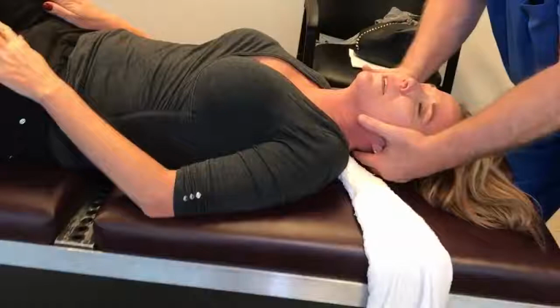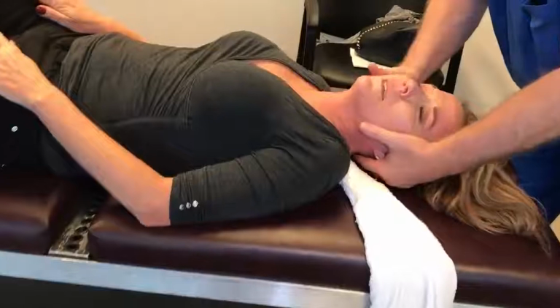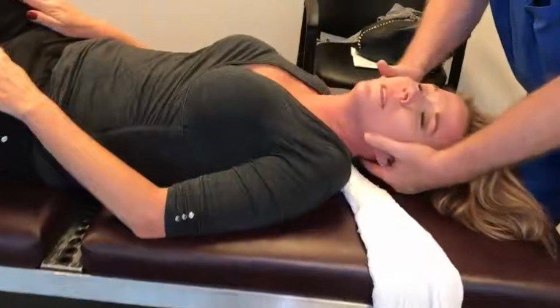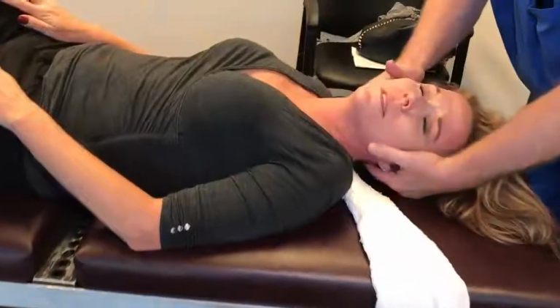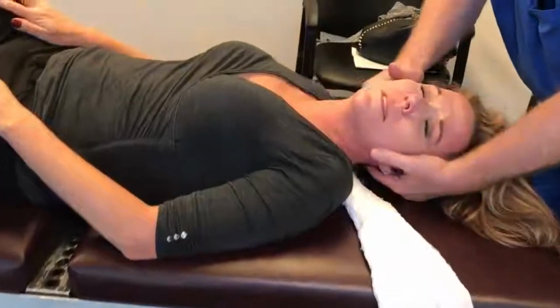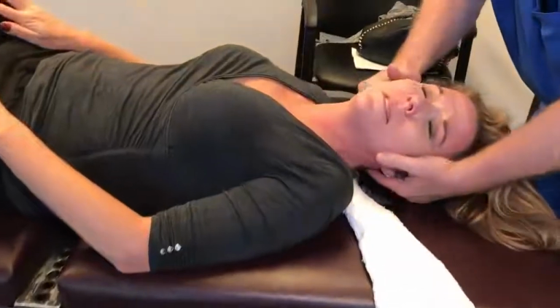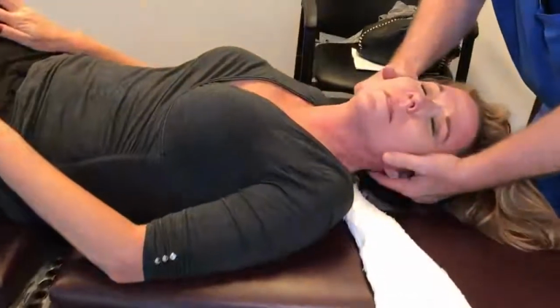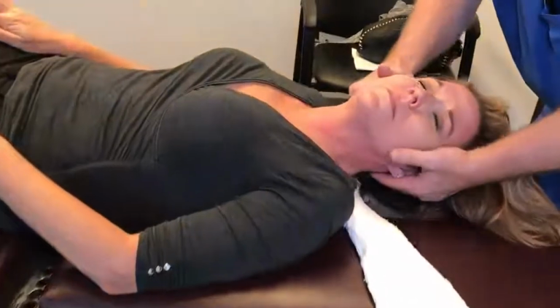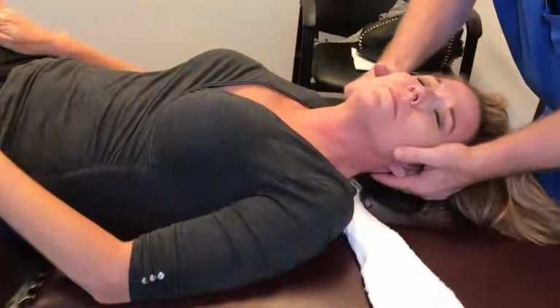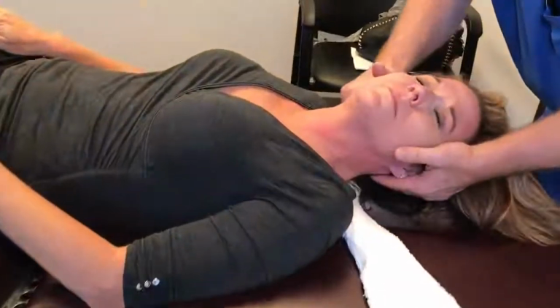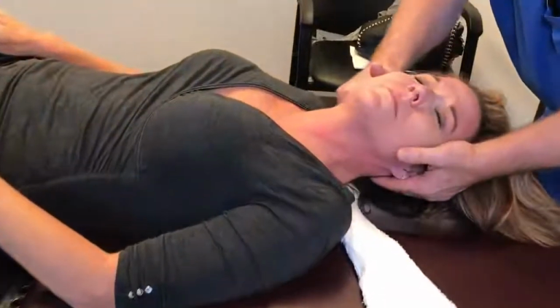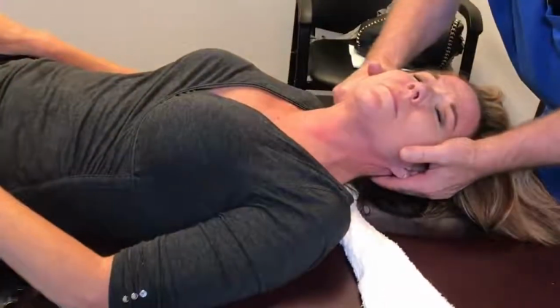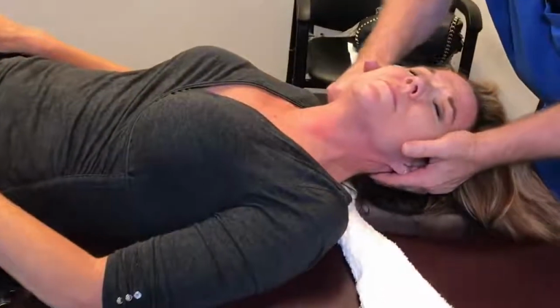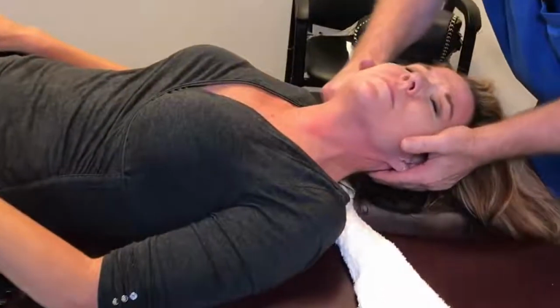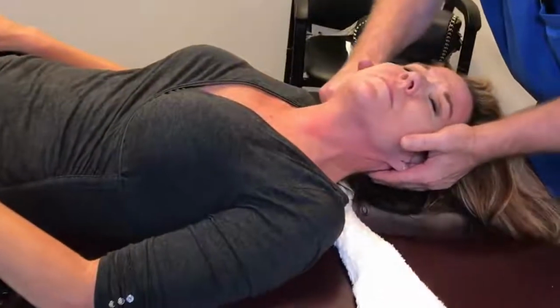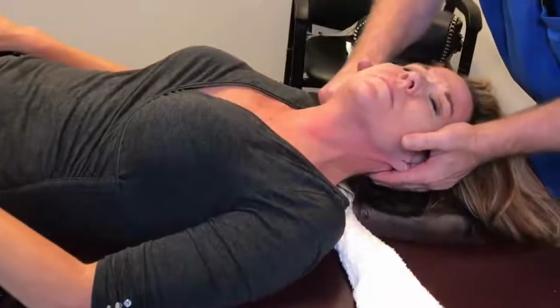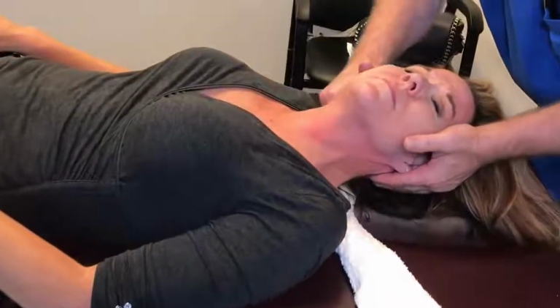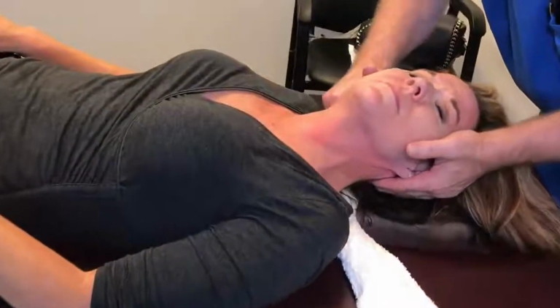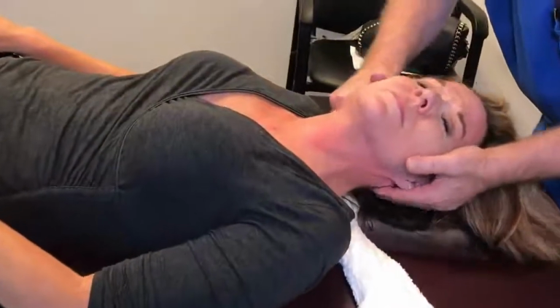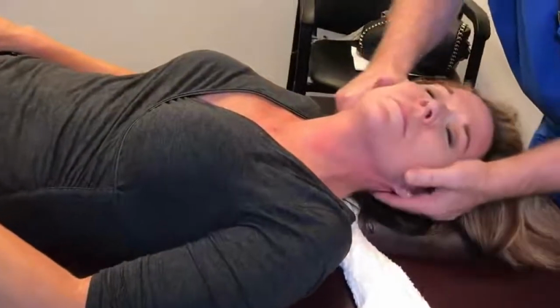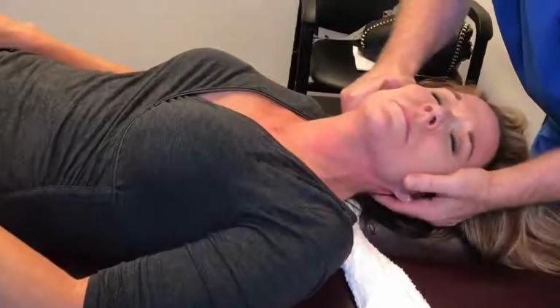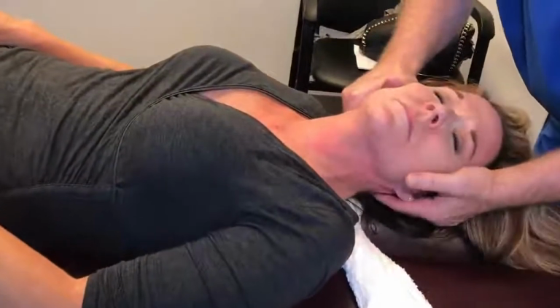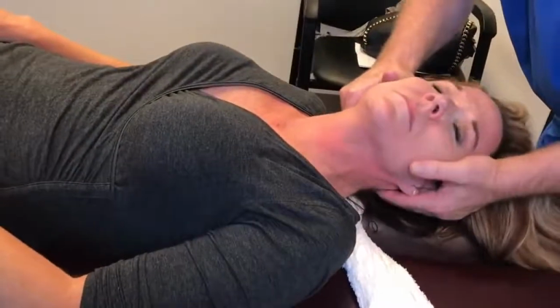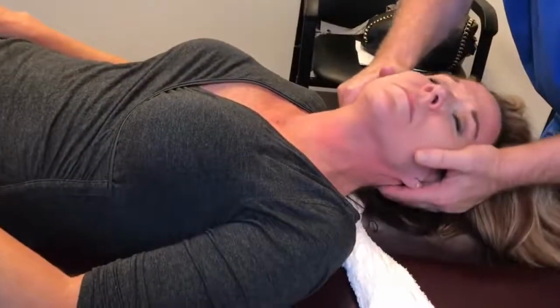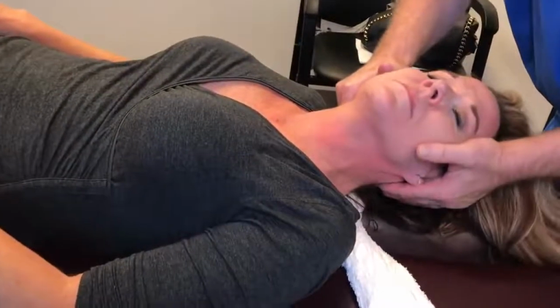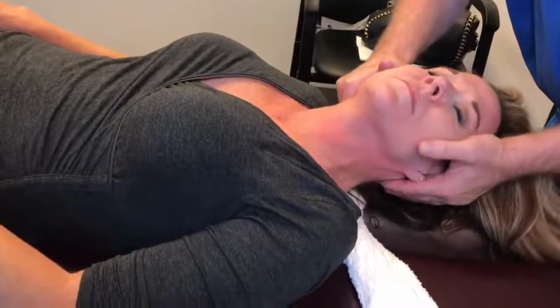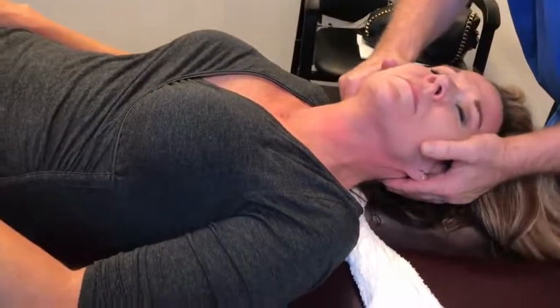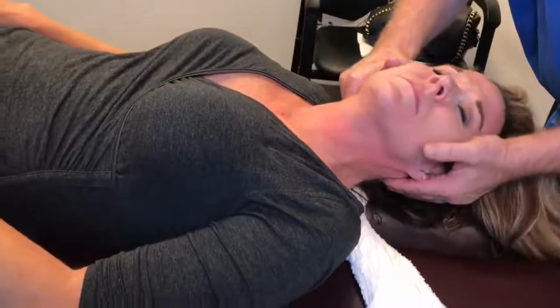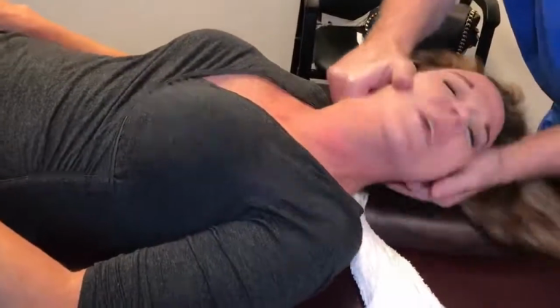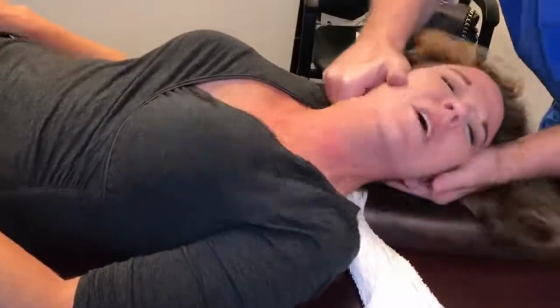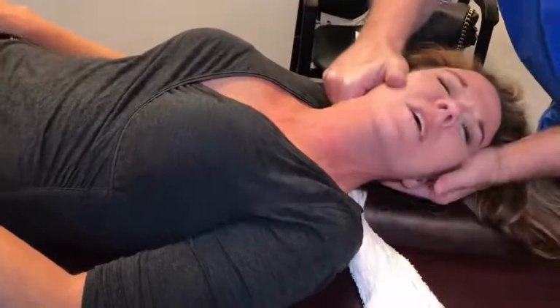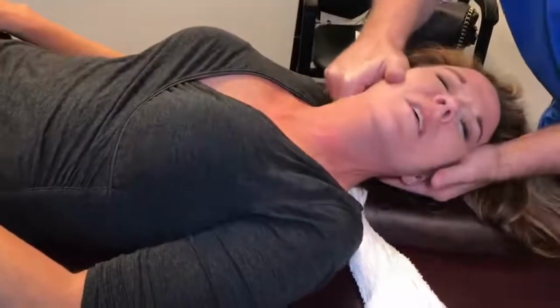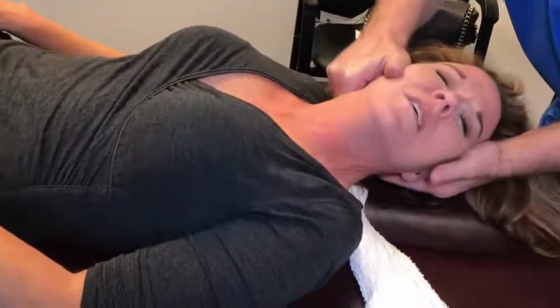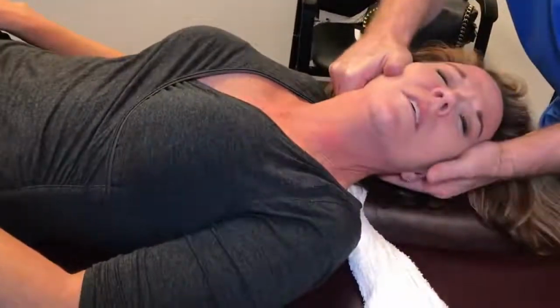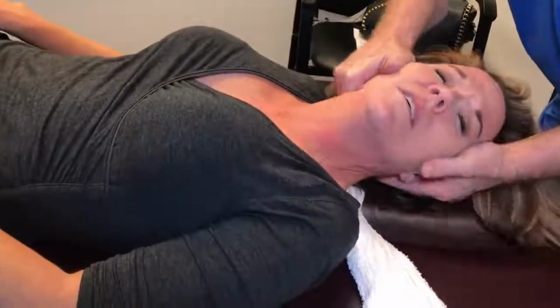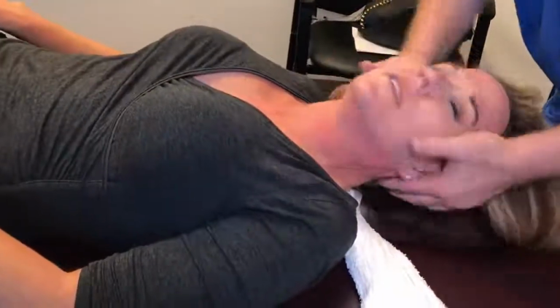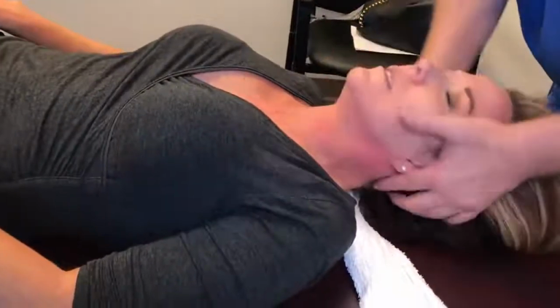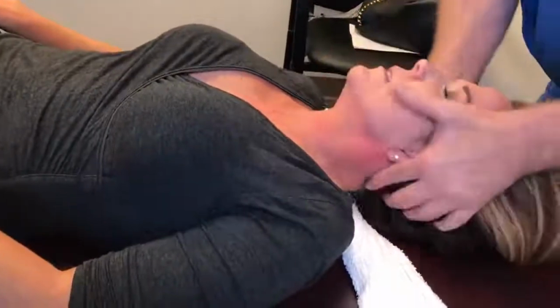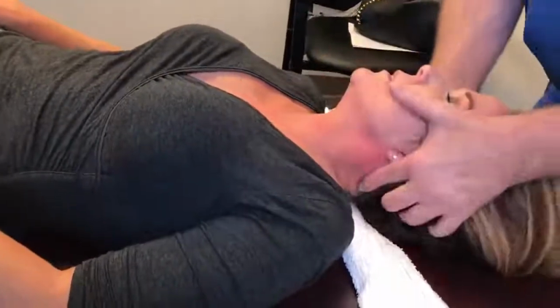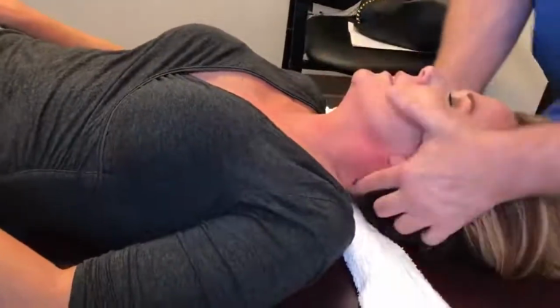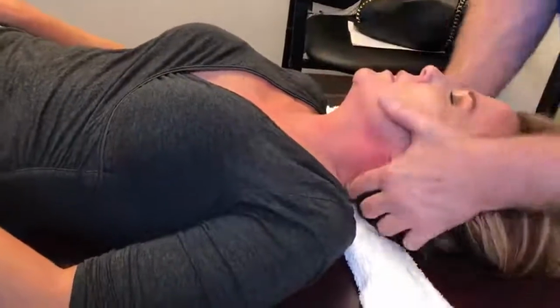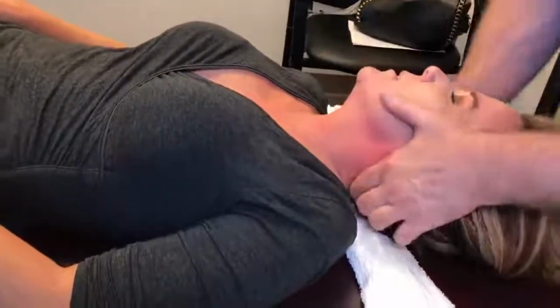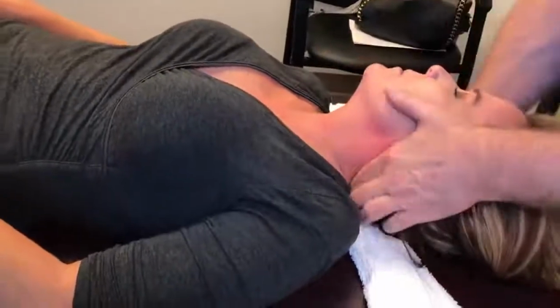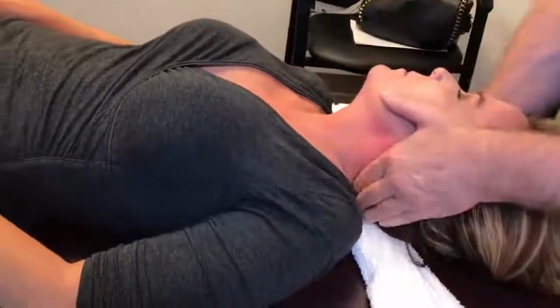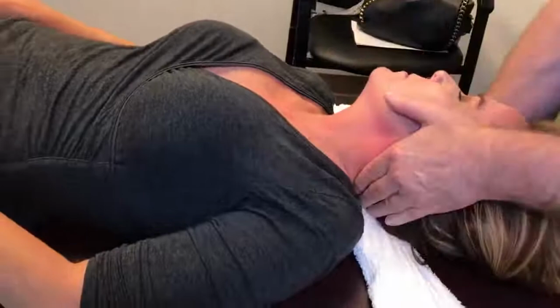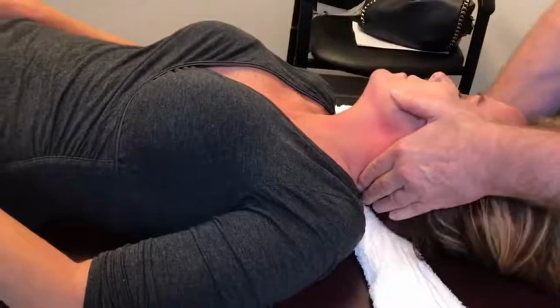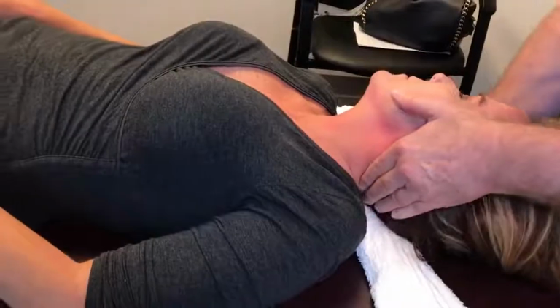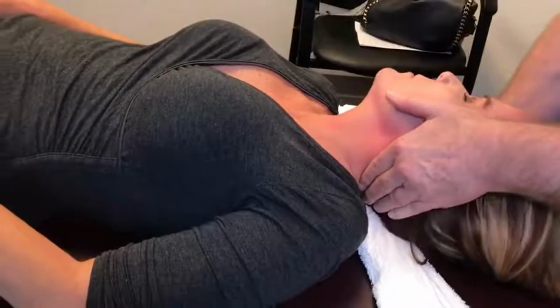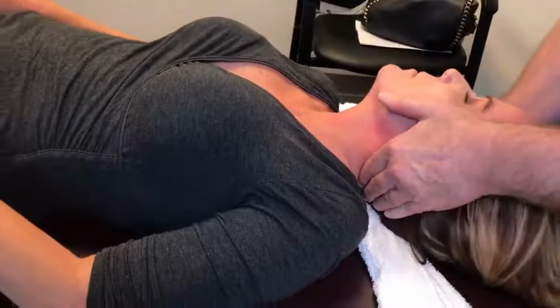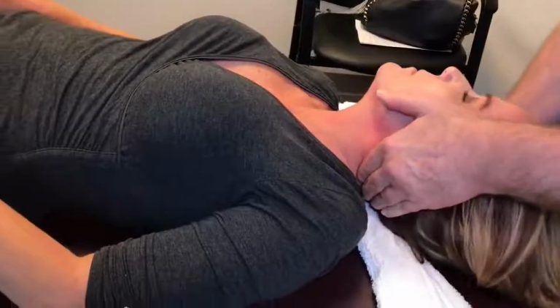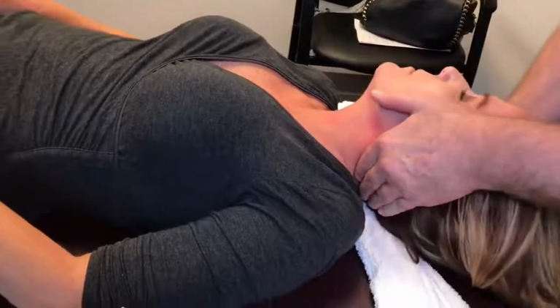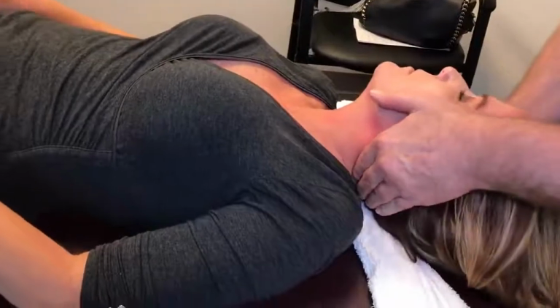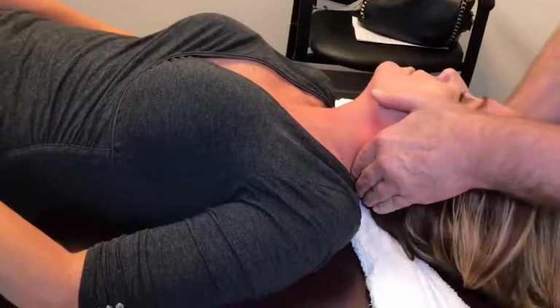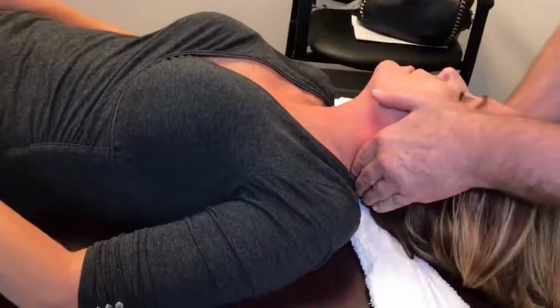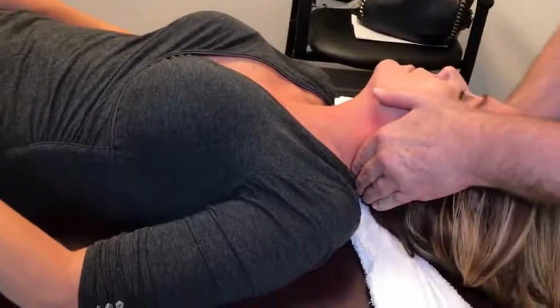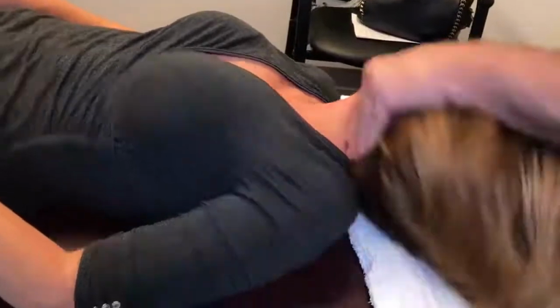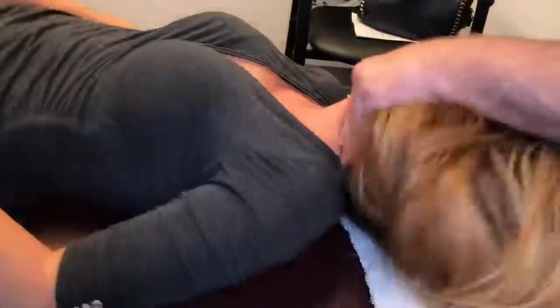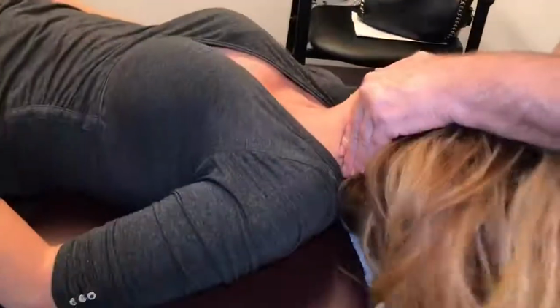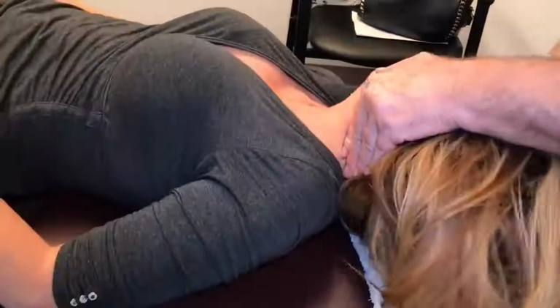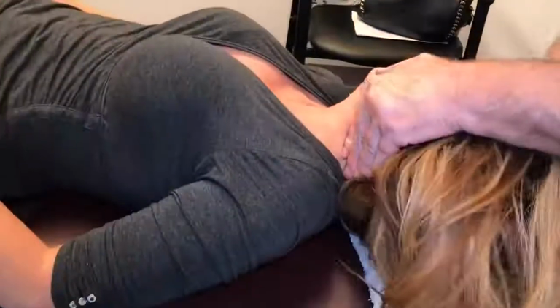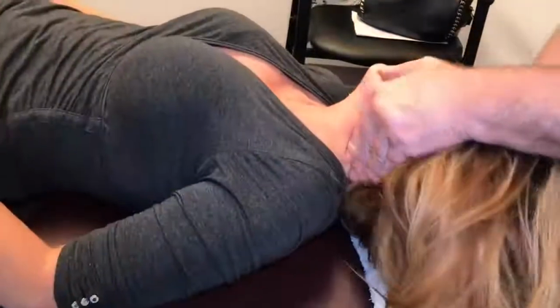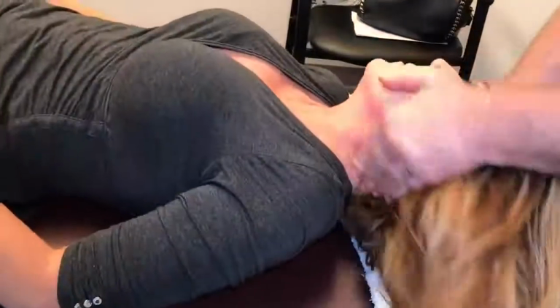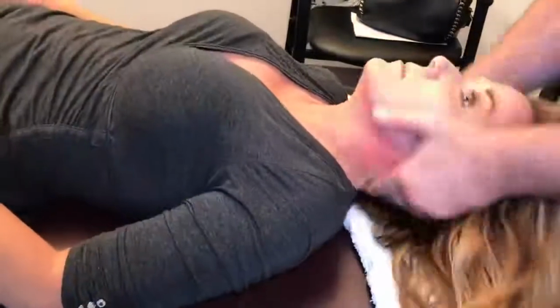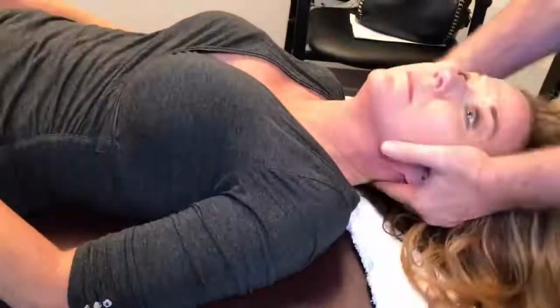Let your head go in my hand here now. There you go. Let me have you. There you go.